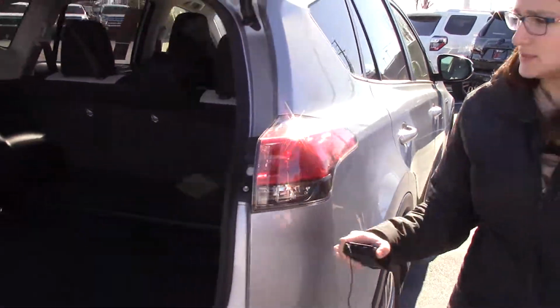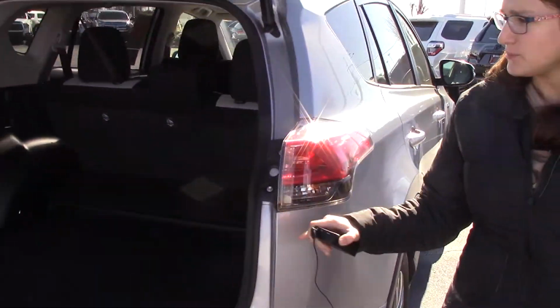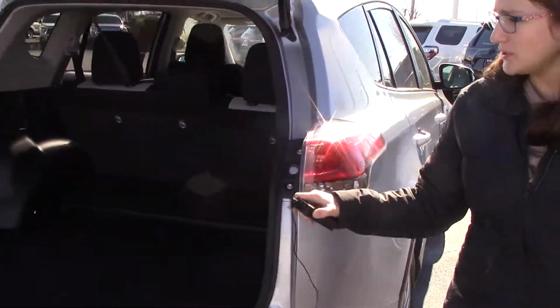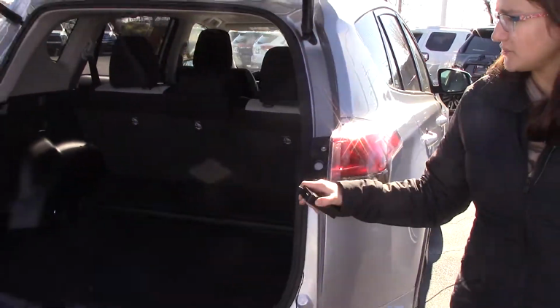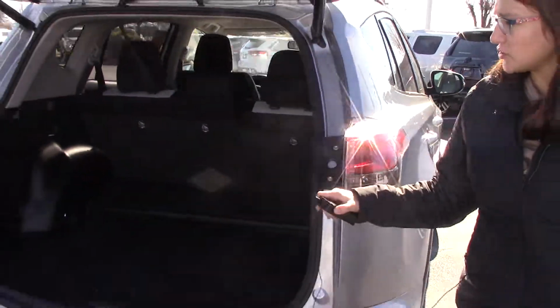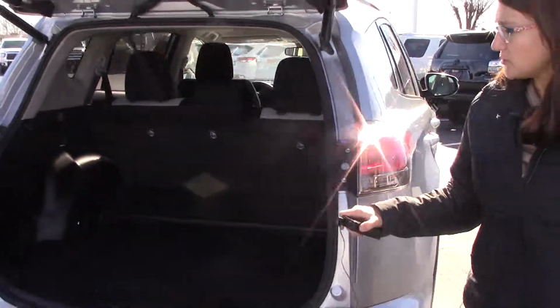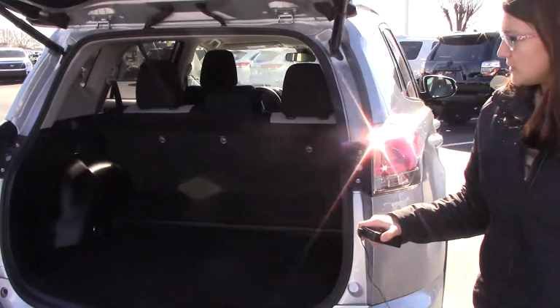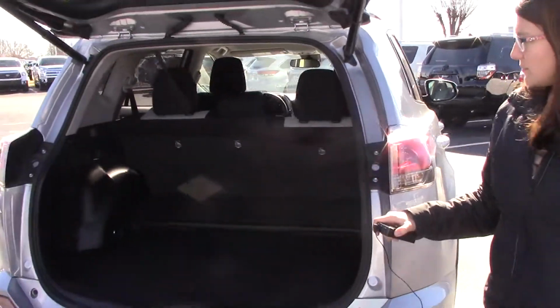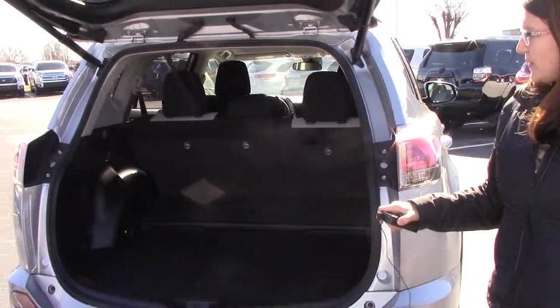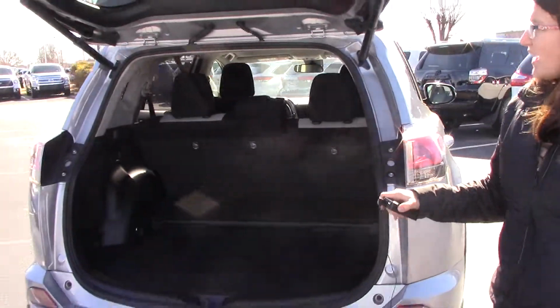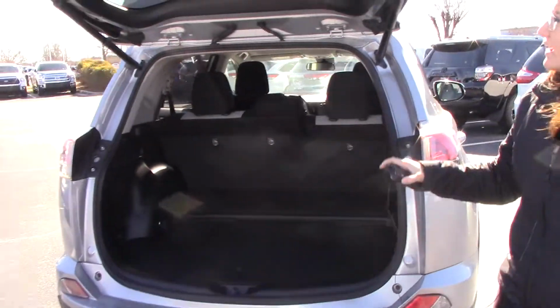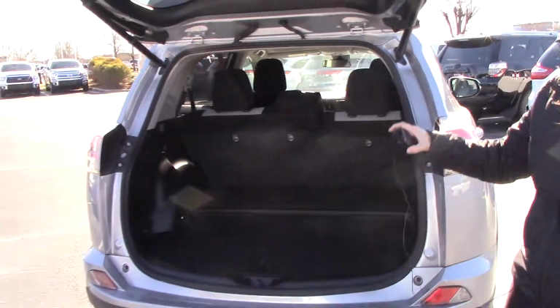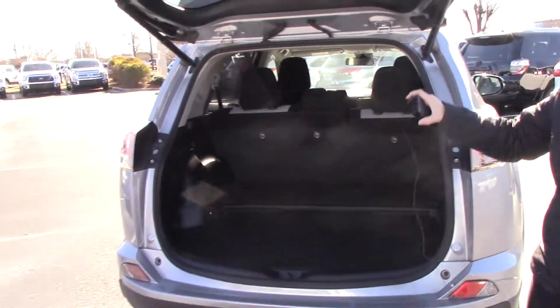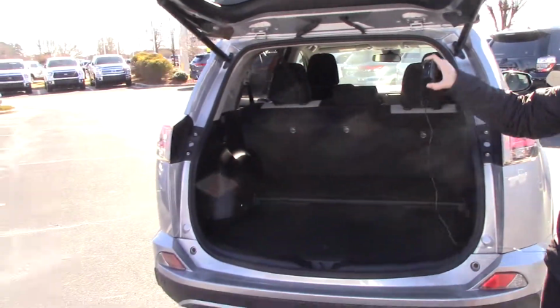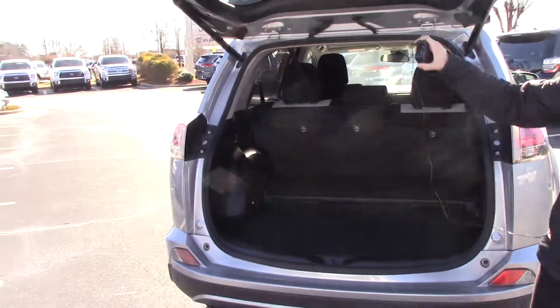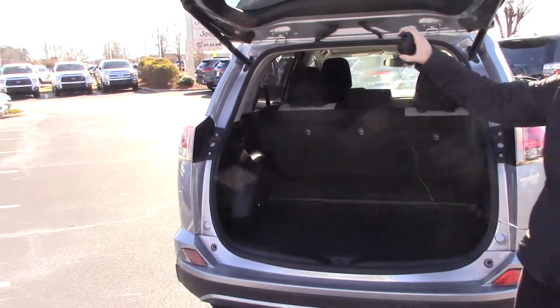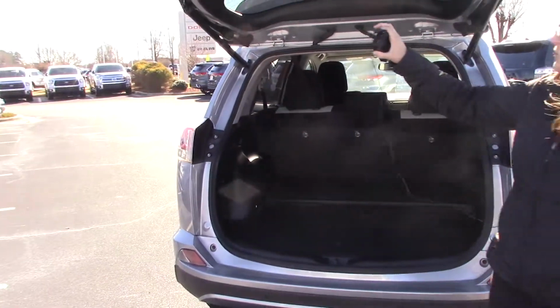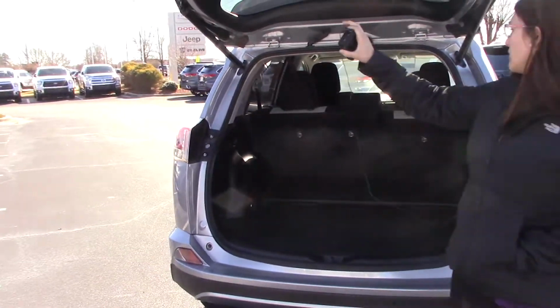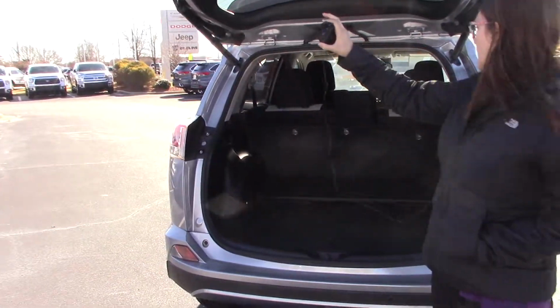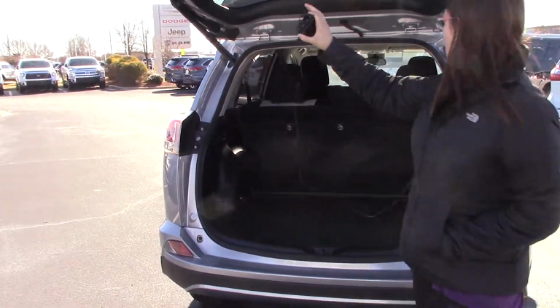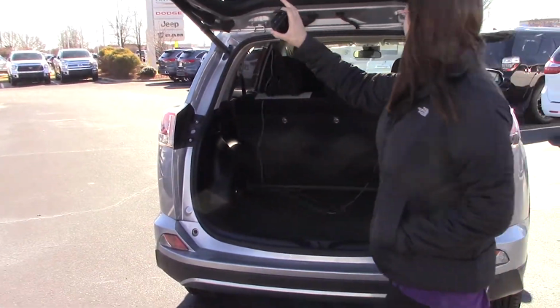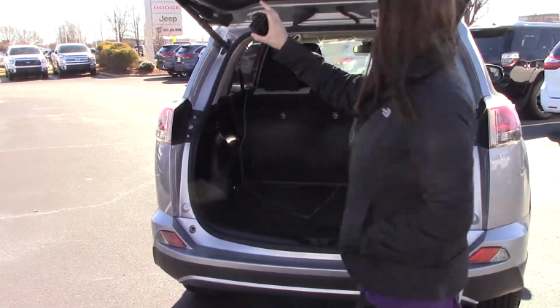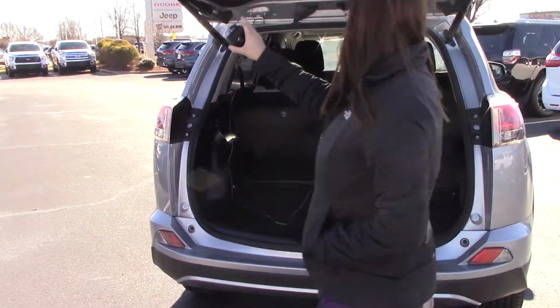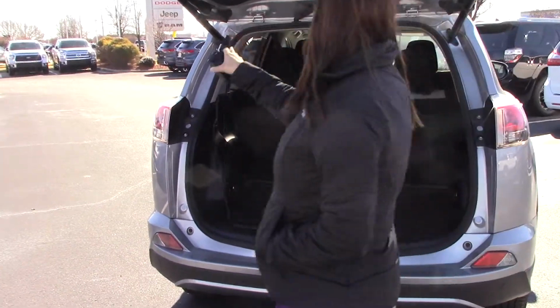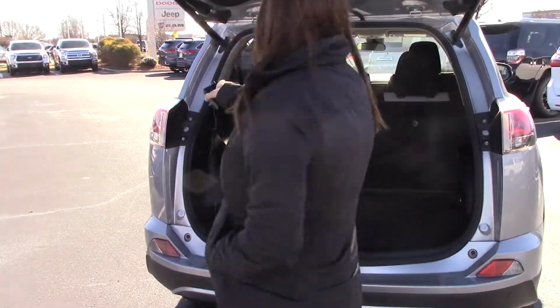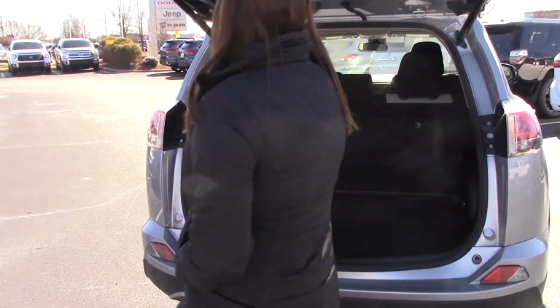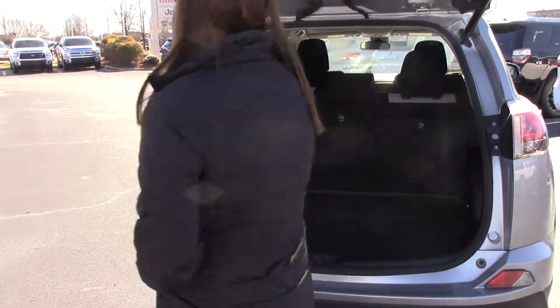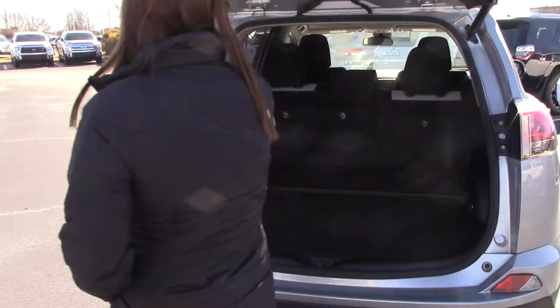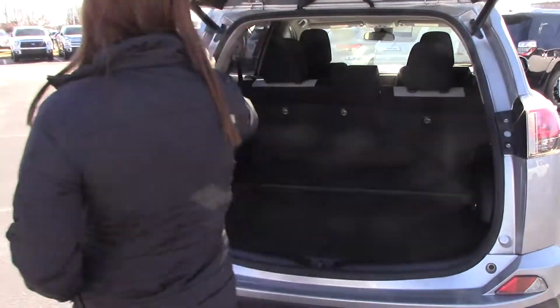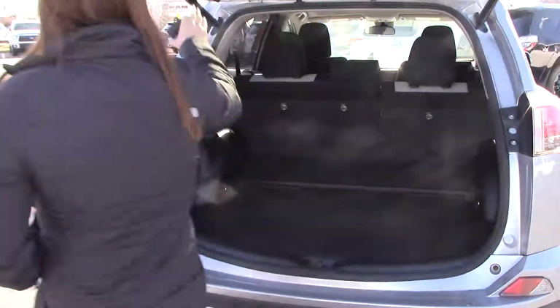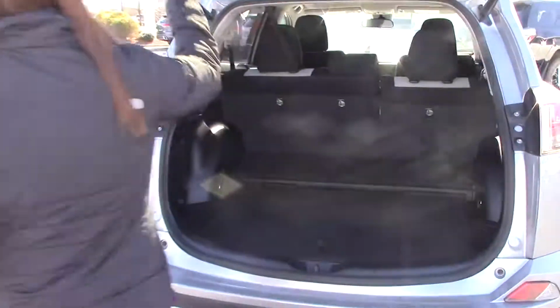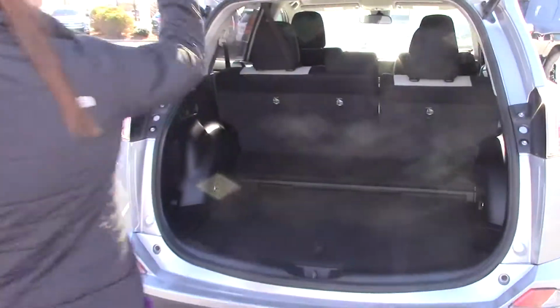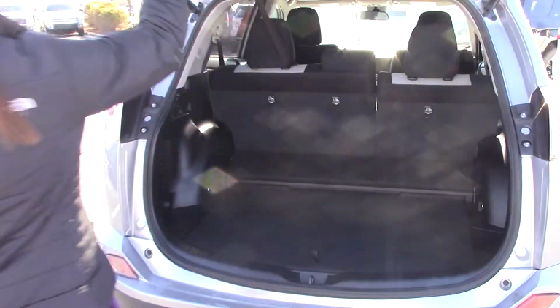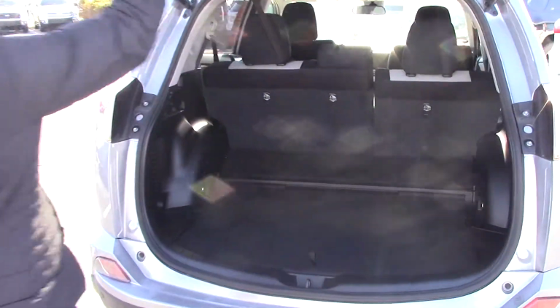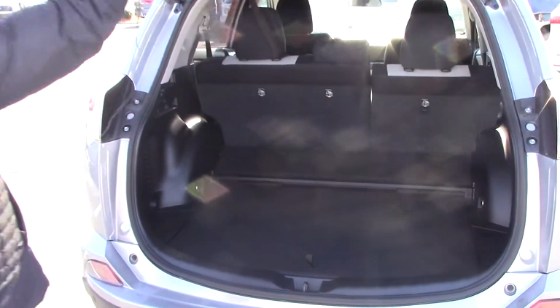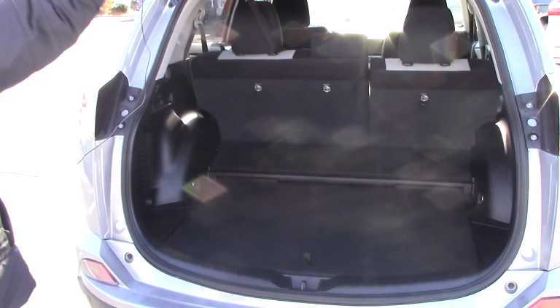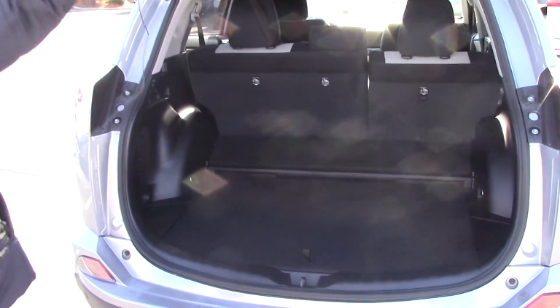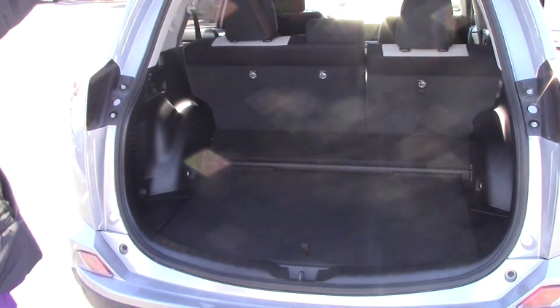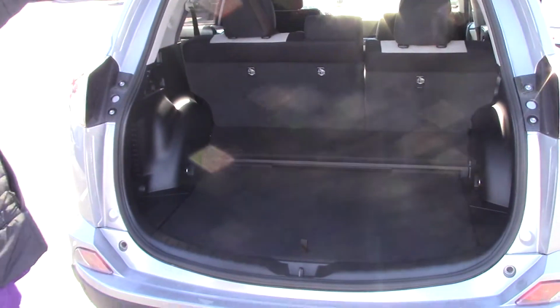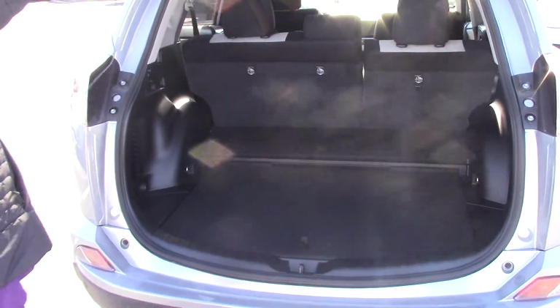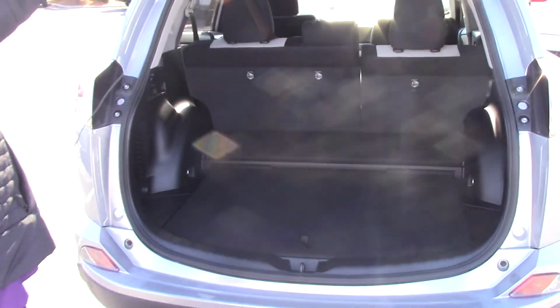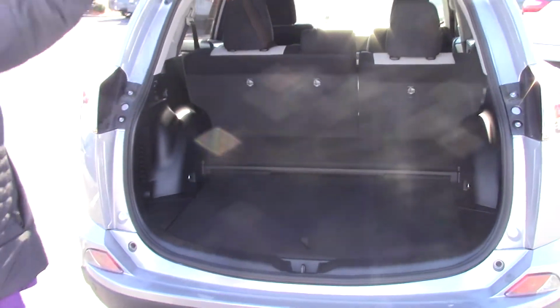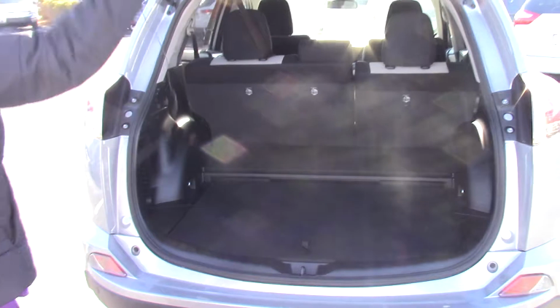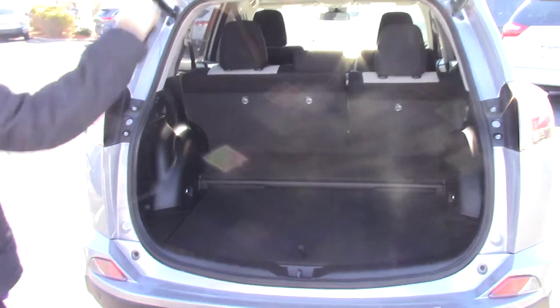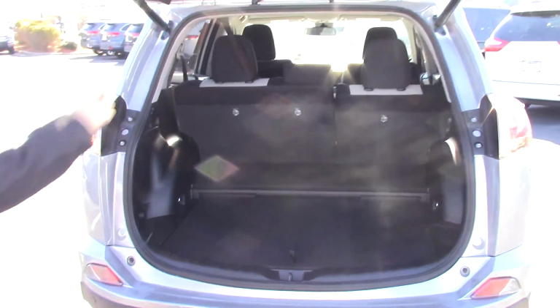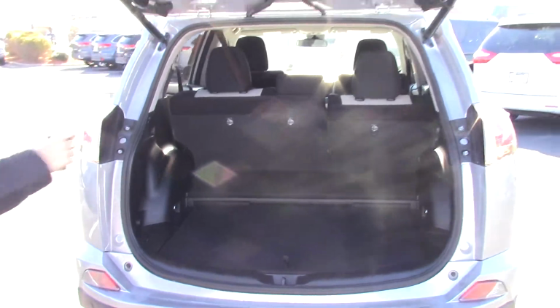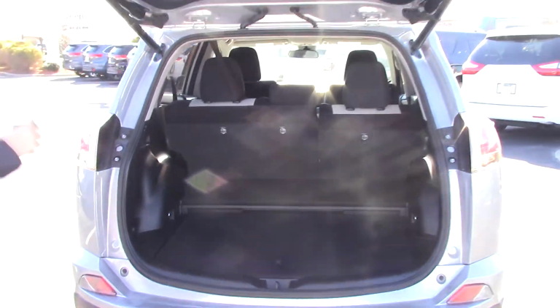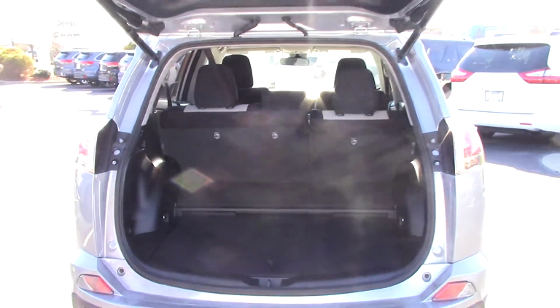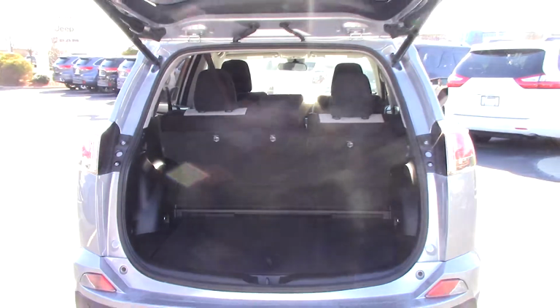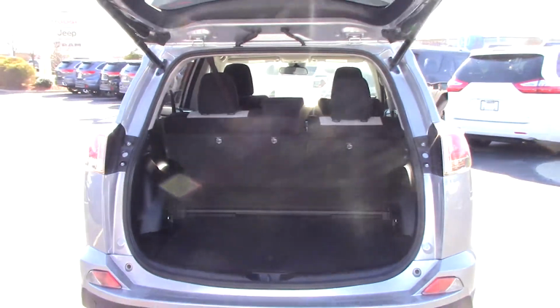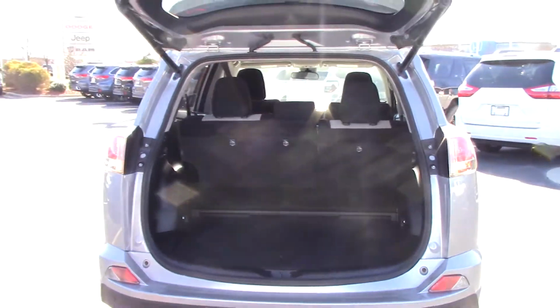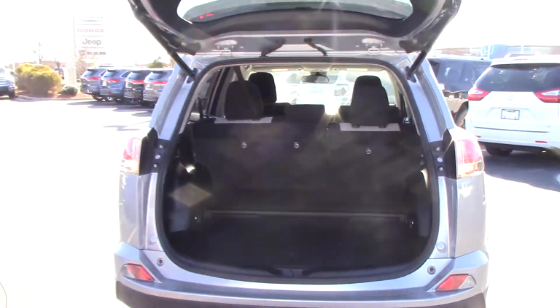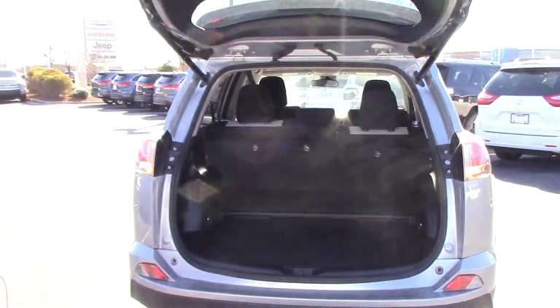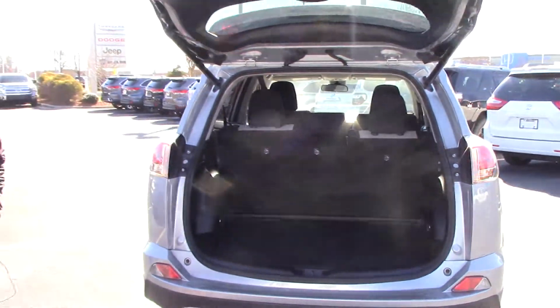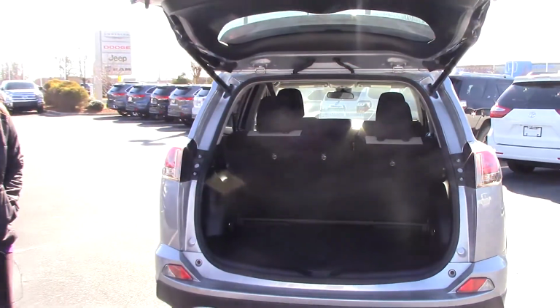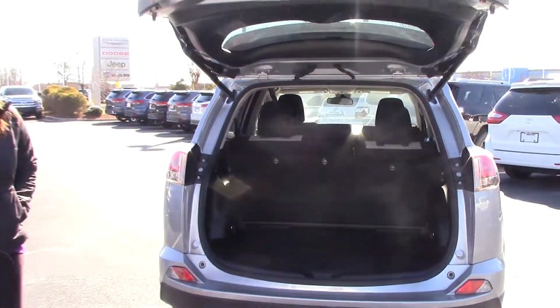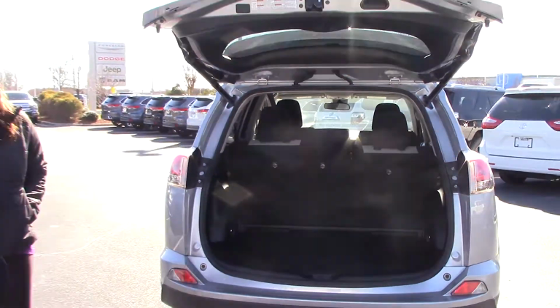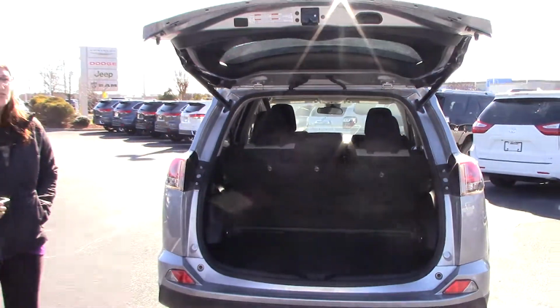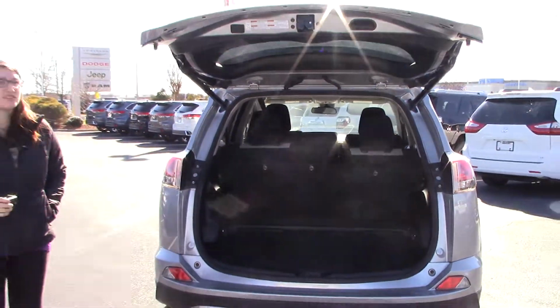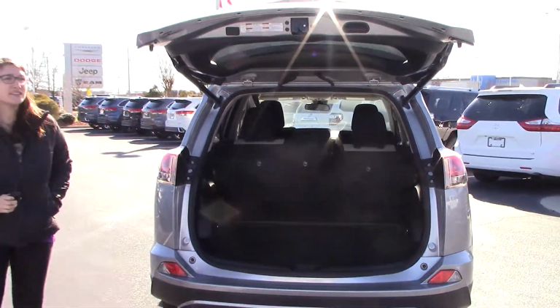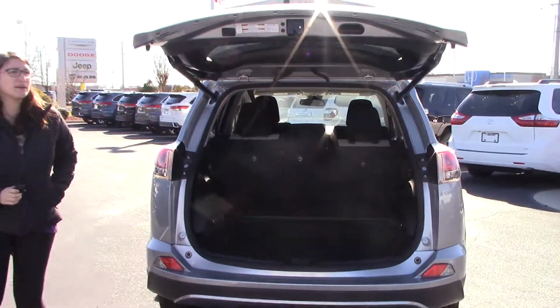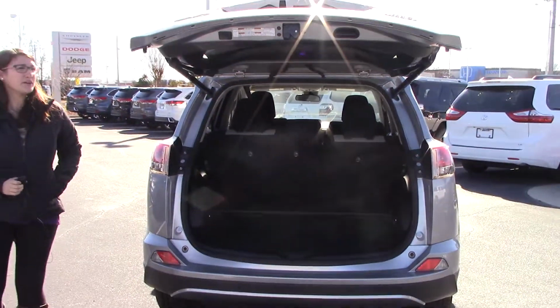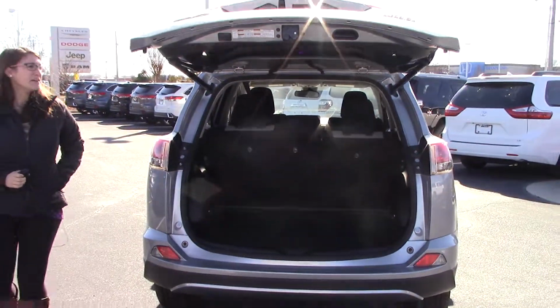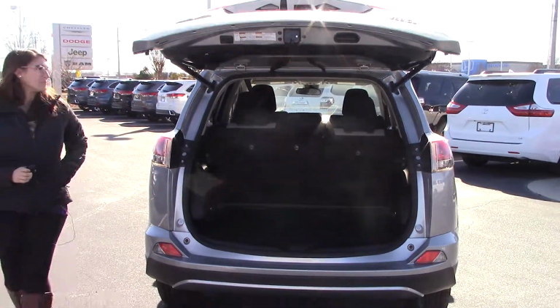Ash color interior is the color inside. There's plenty of room in the back as well as a sunshade there for you — all you got to do is hit that button.